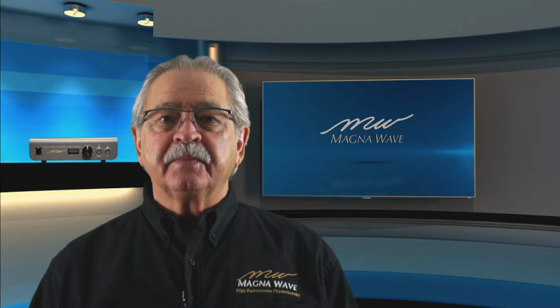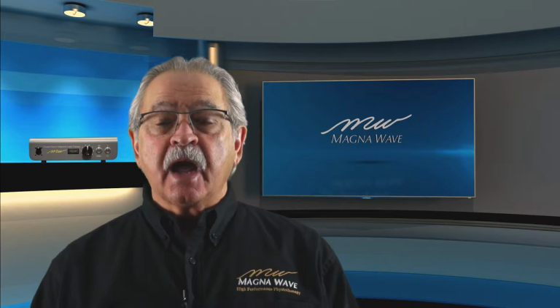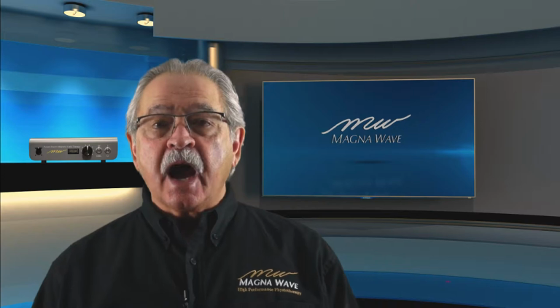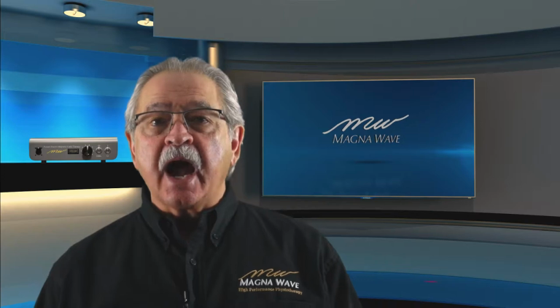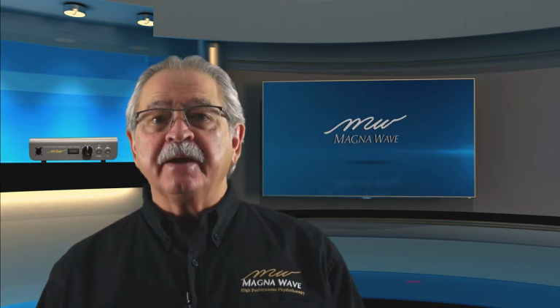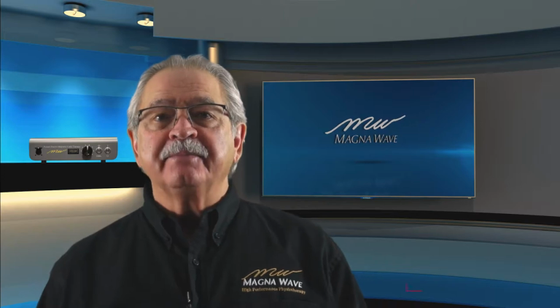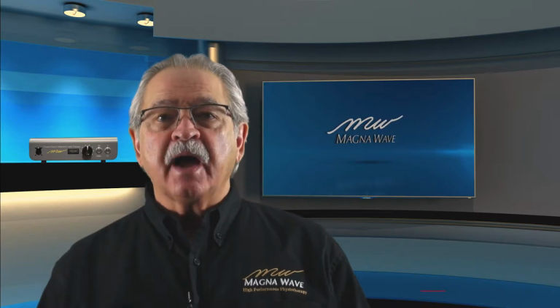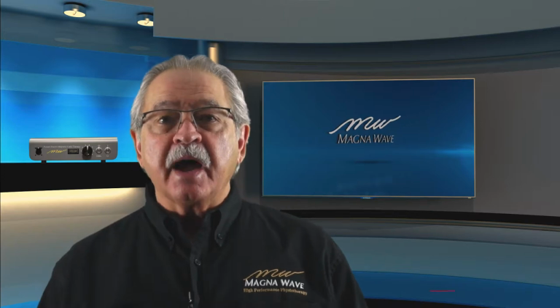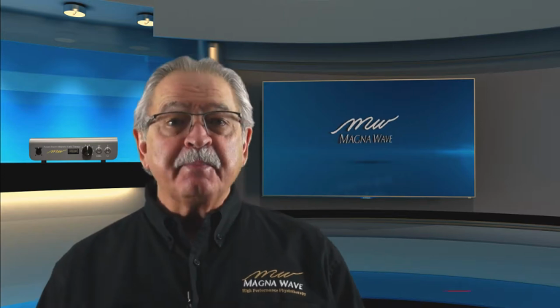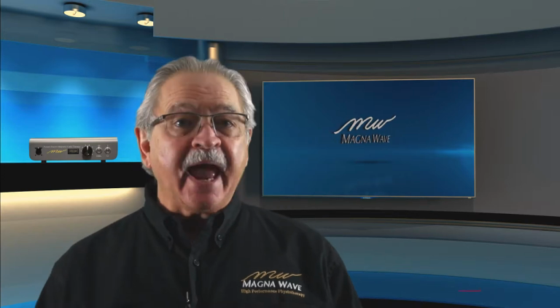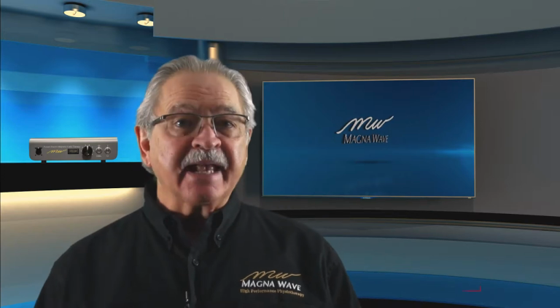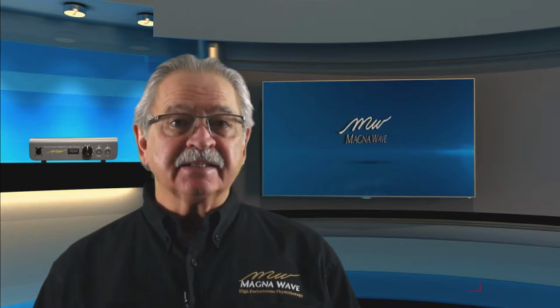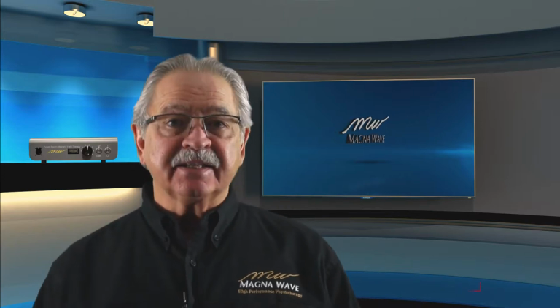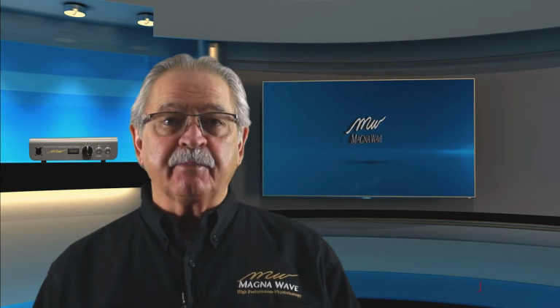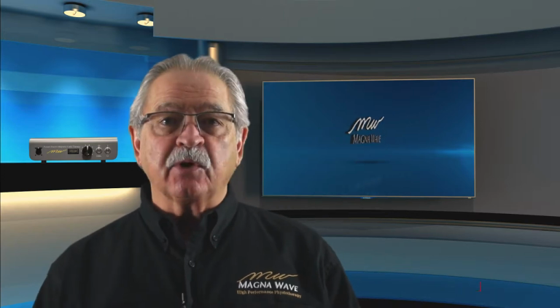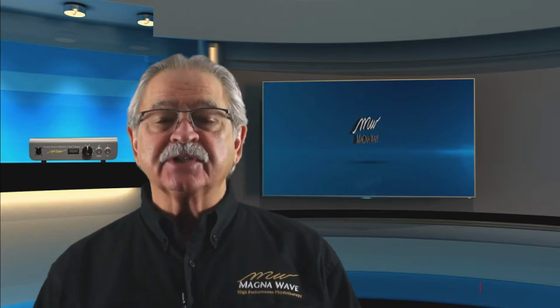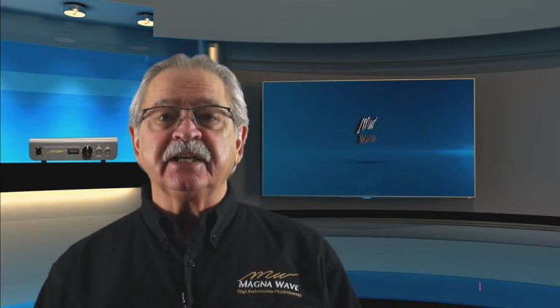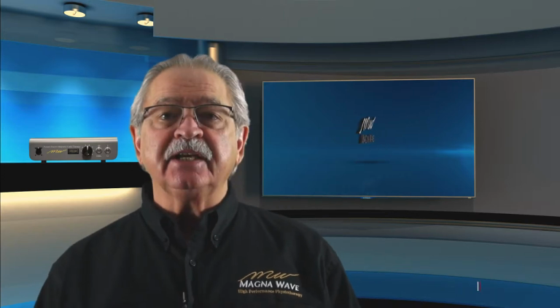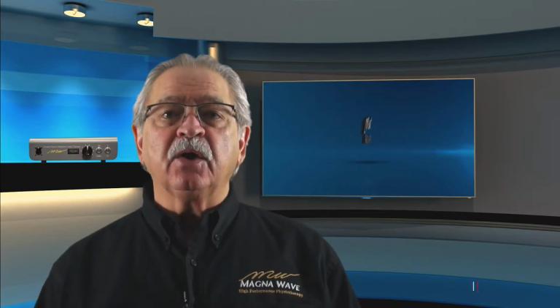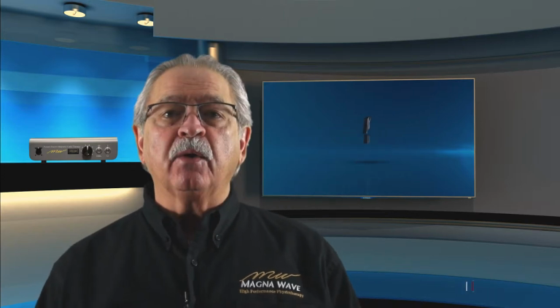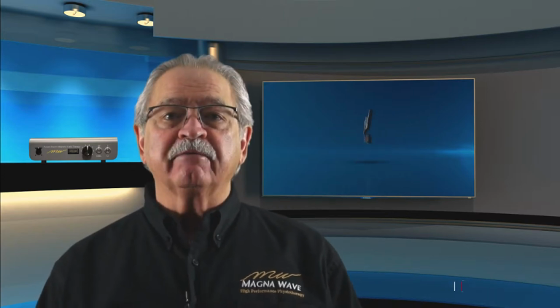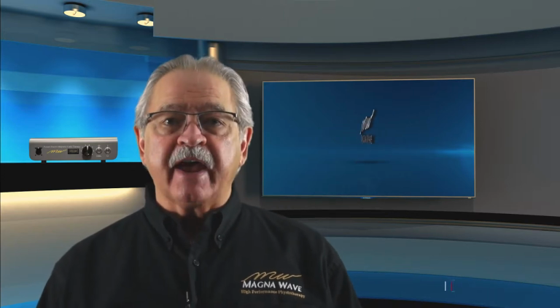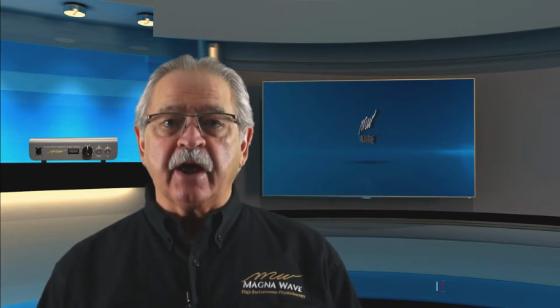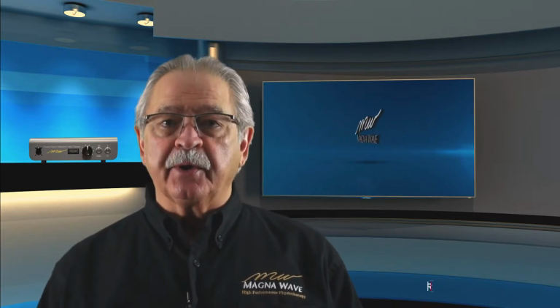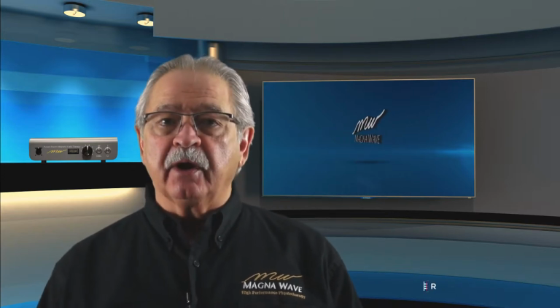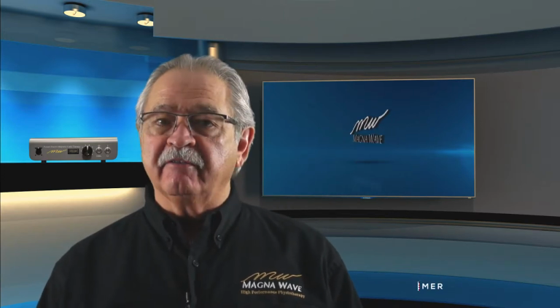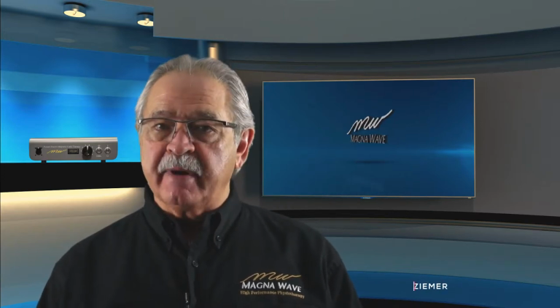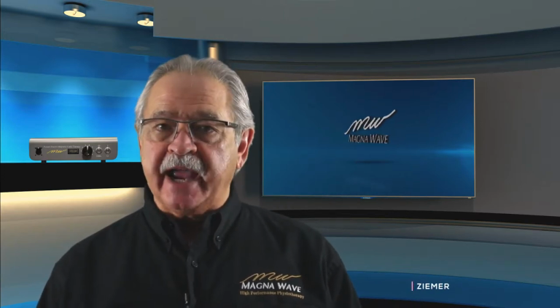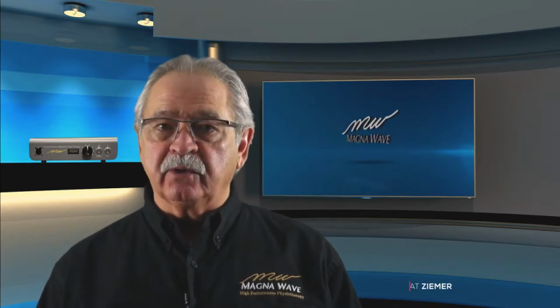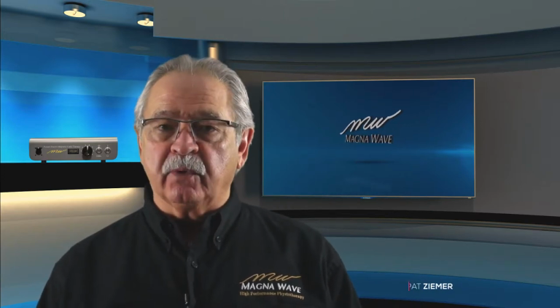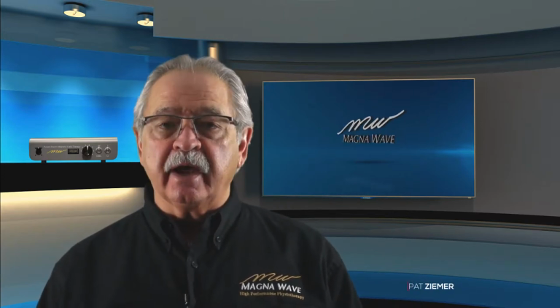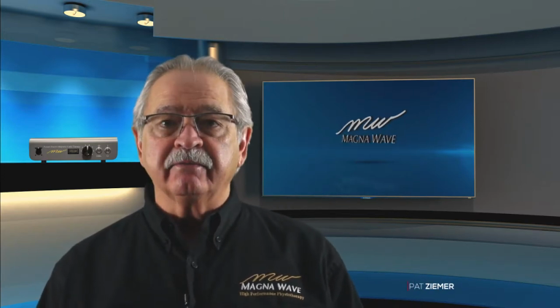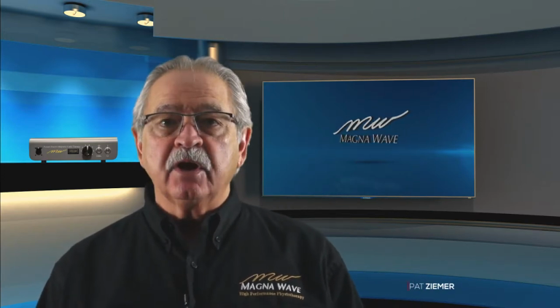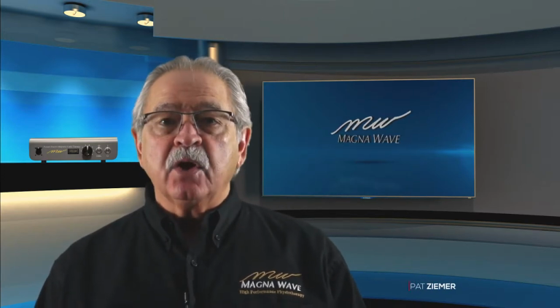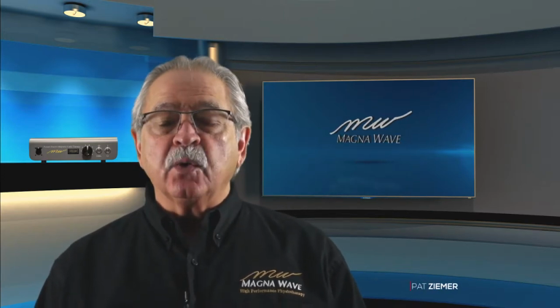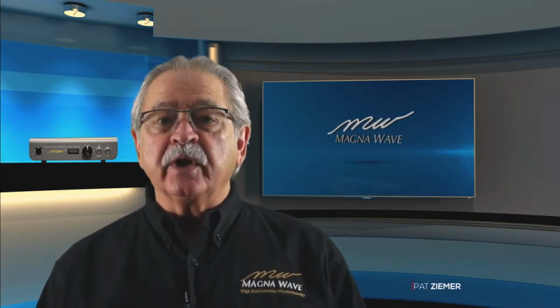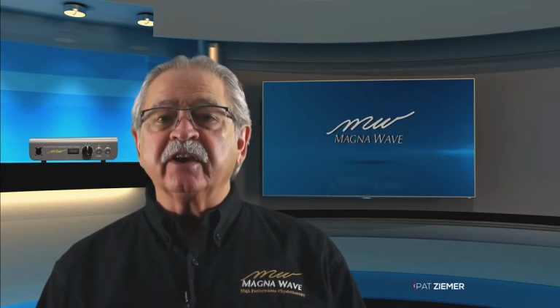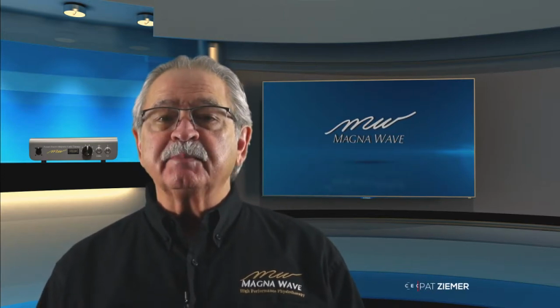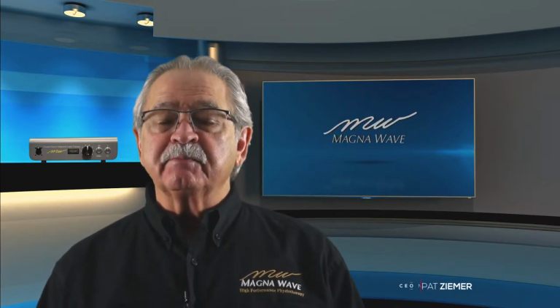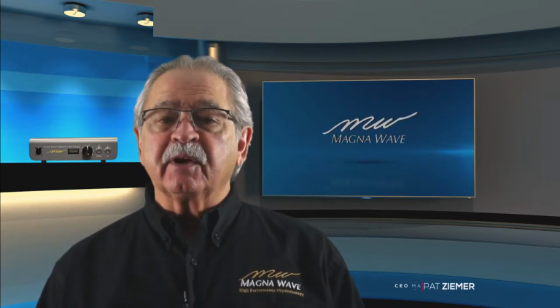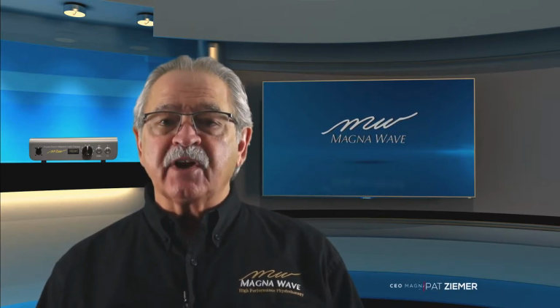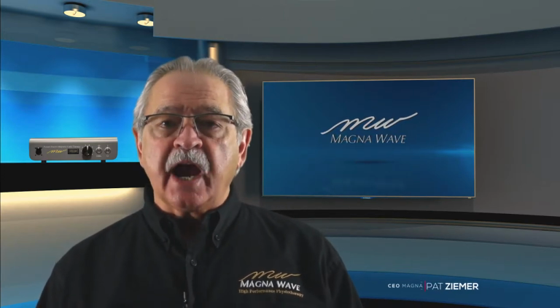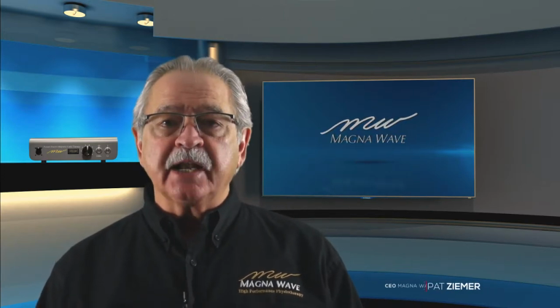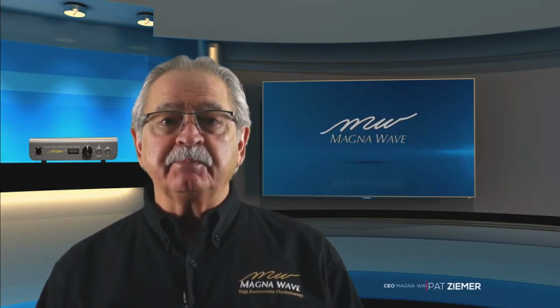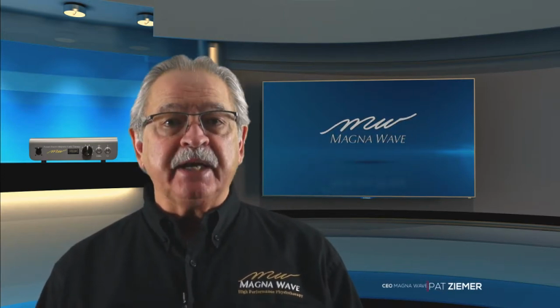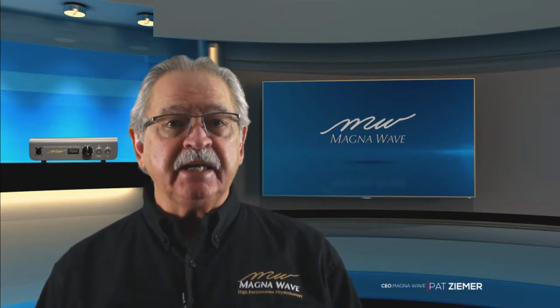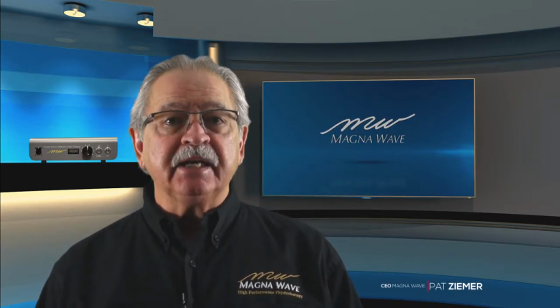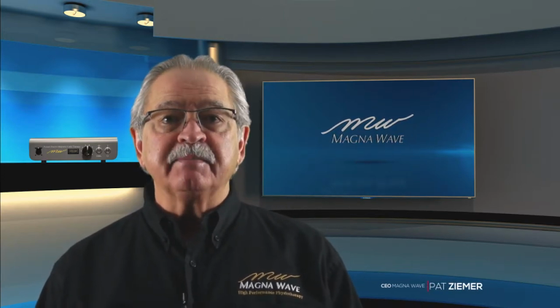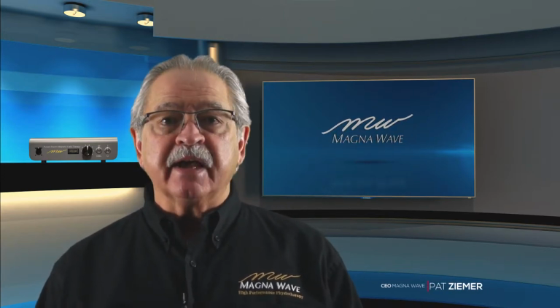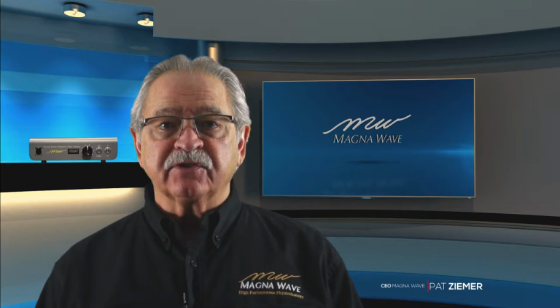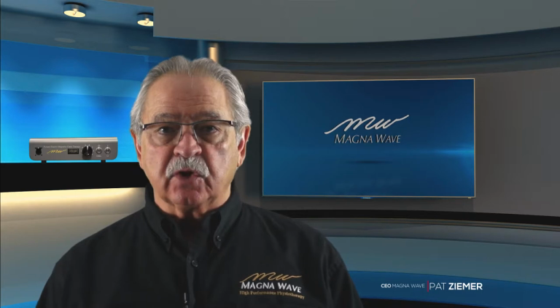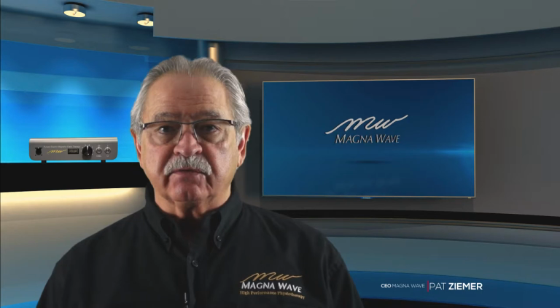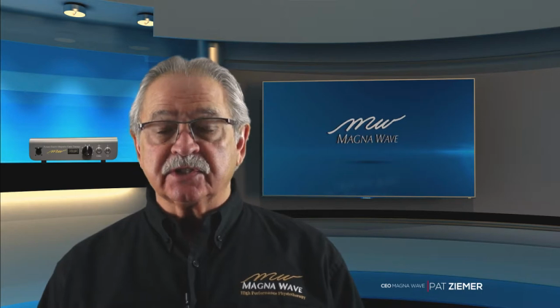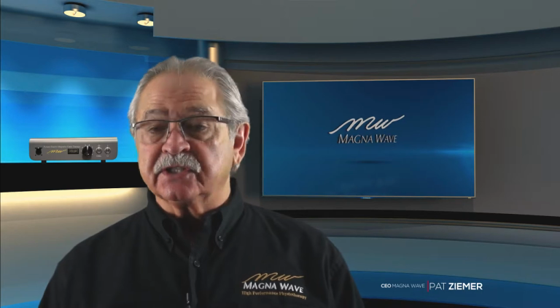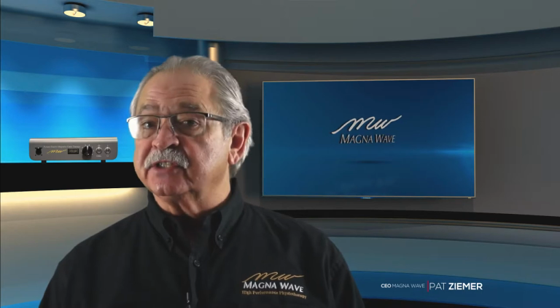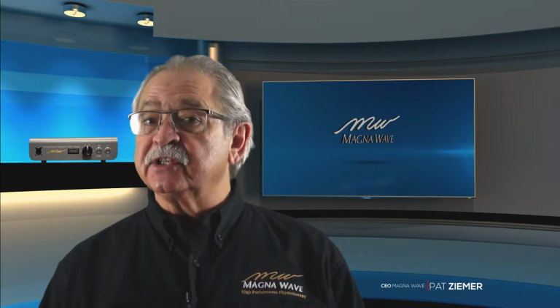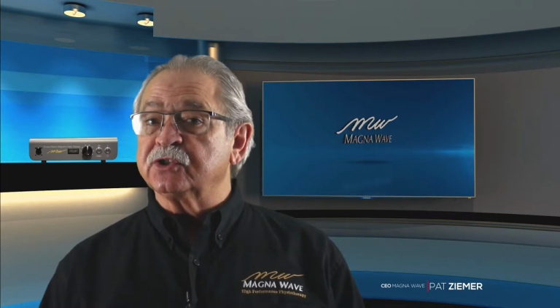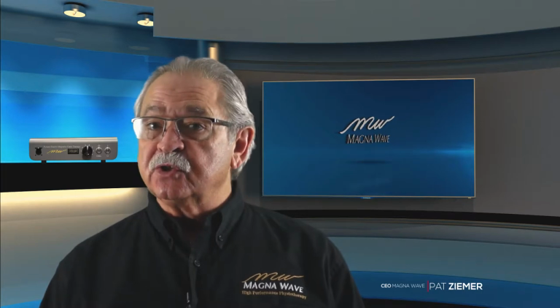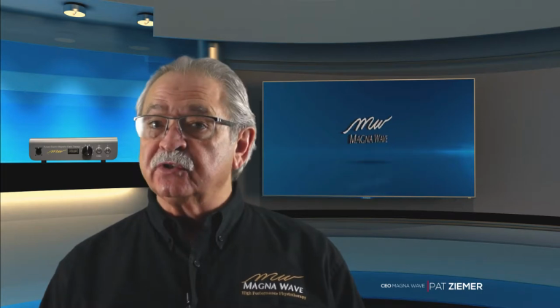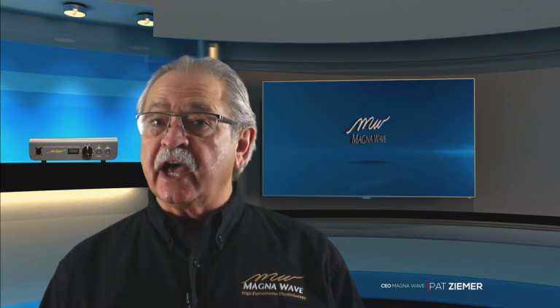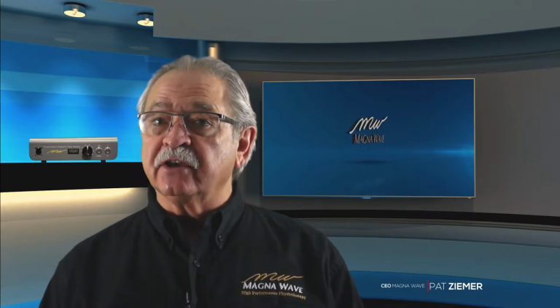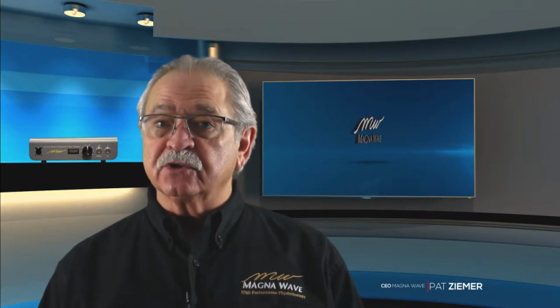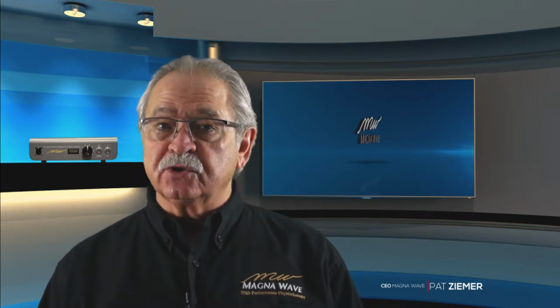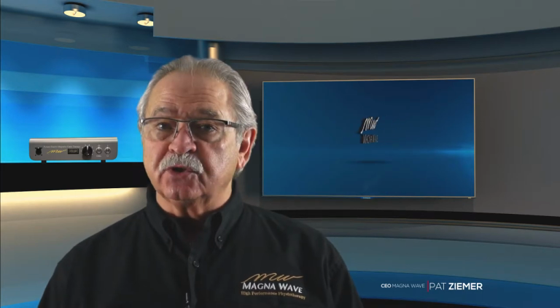Hi, I'm Pat Ziemer, CEO and founder of MagnaWave. We have been providing PEMF services since 2002.